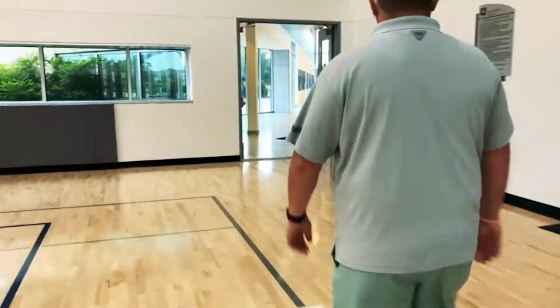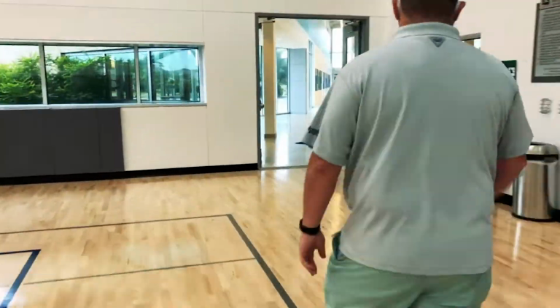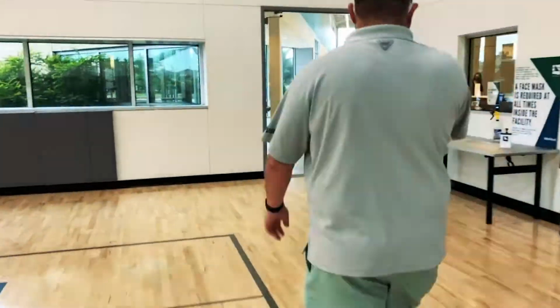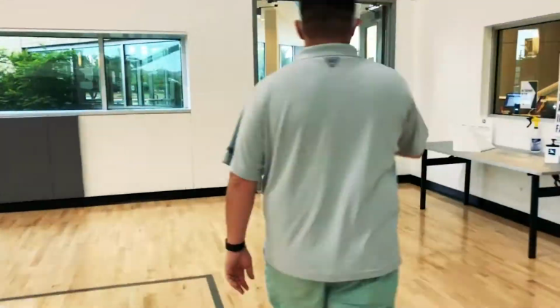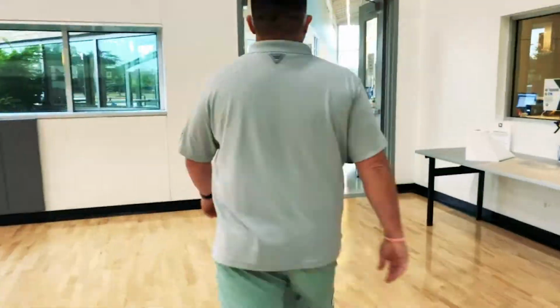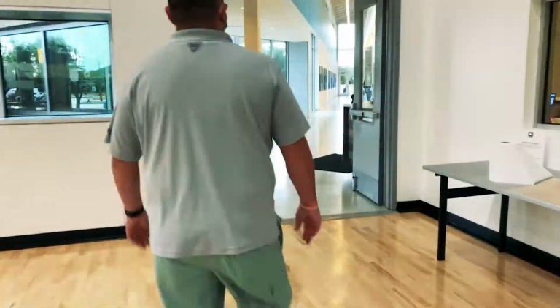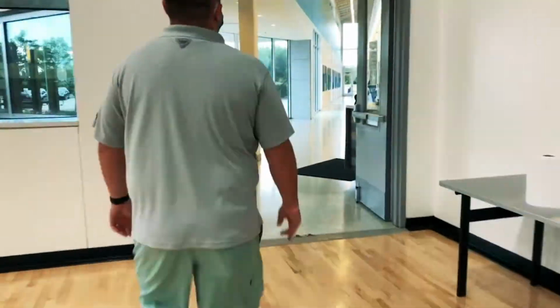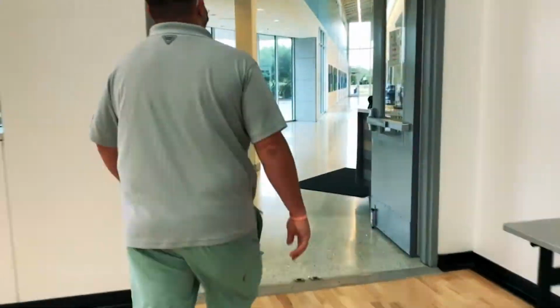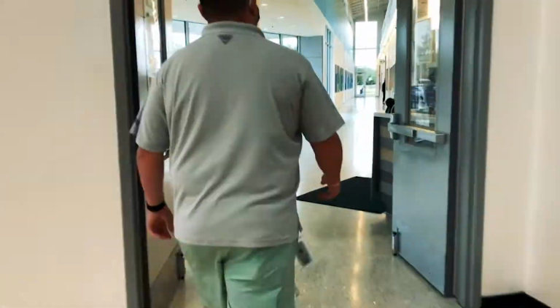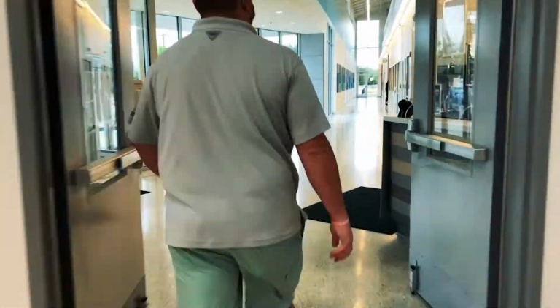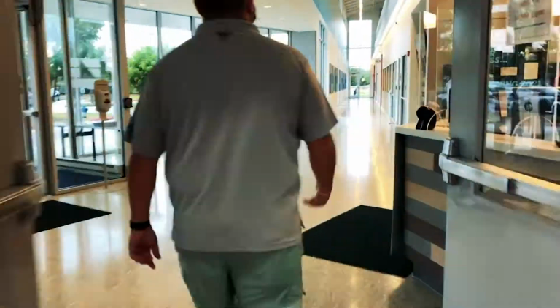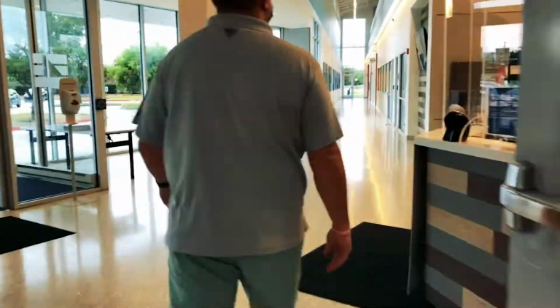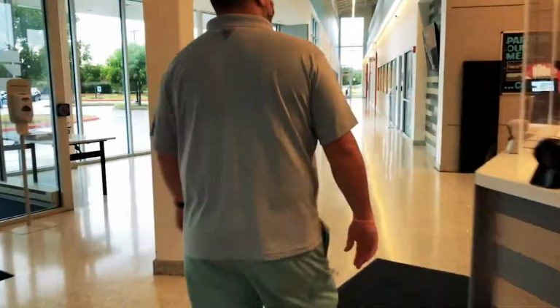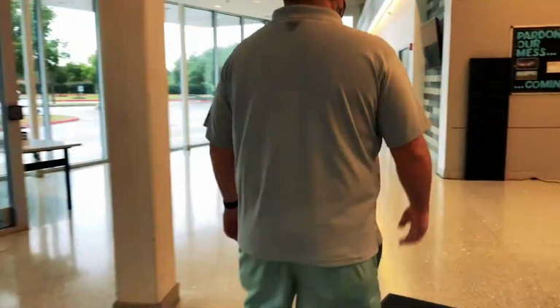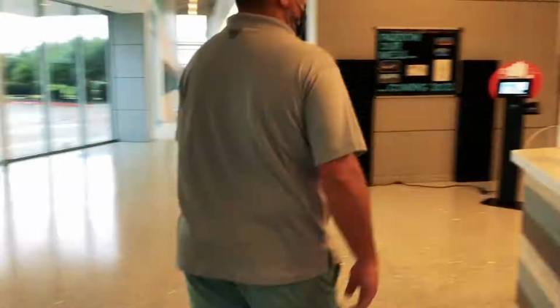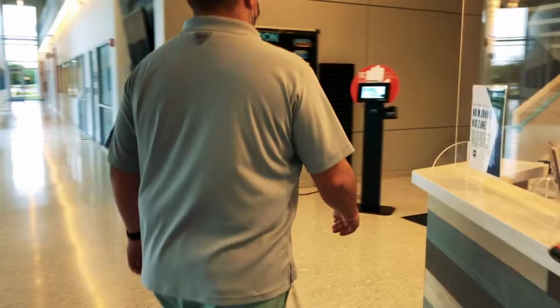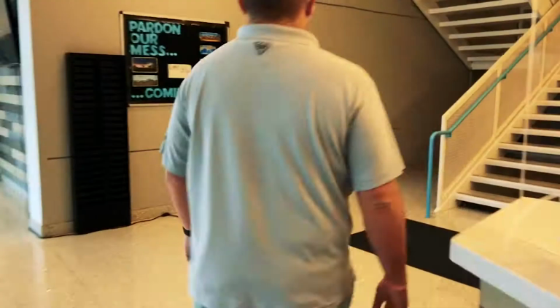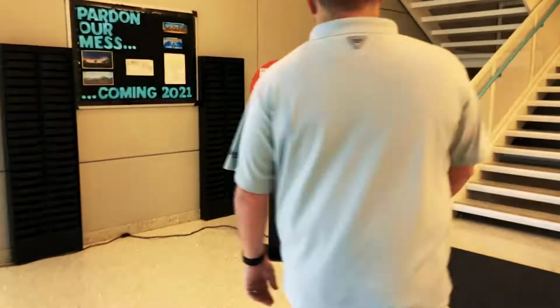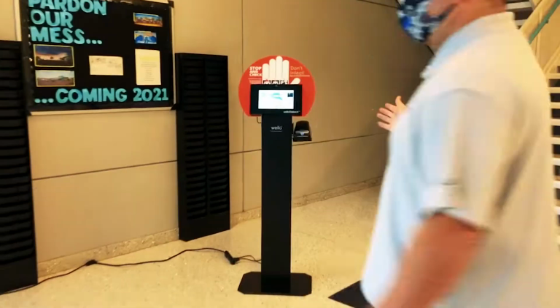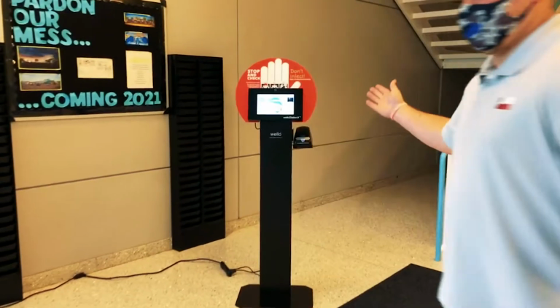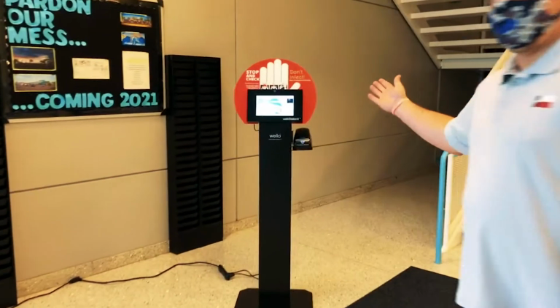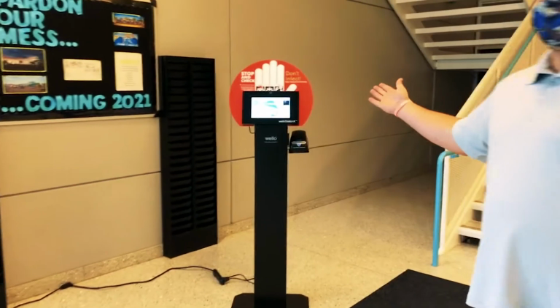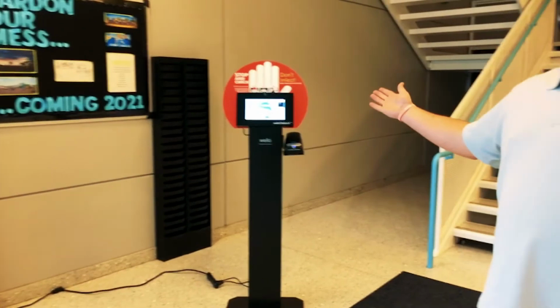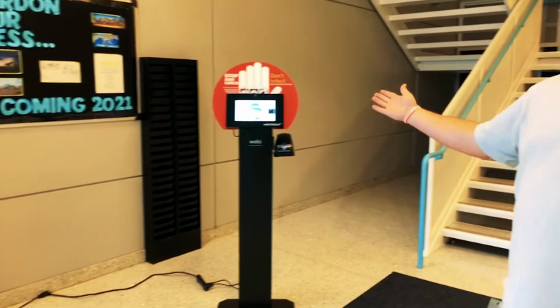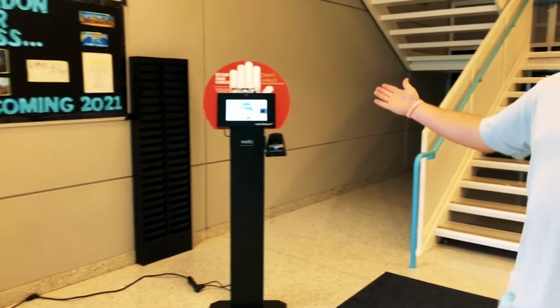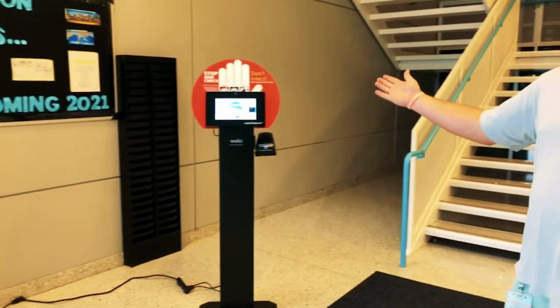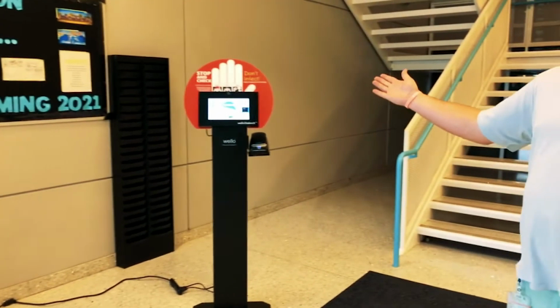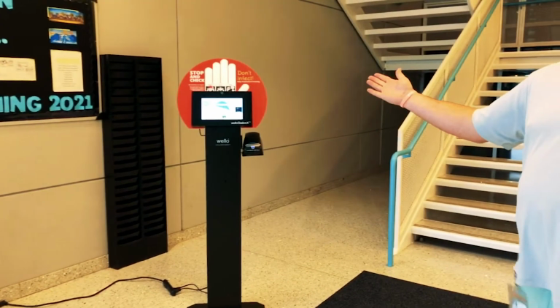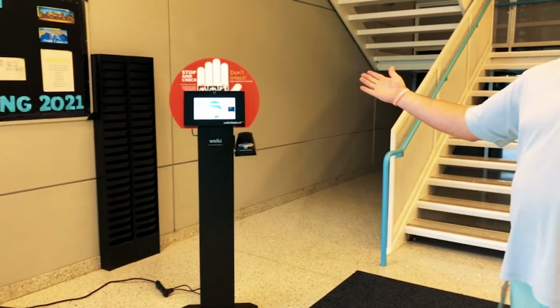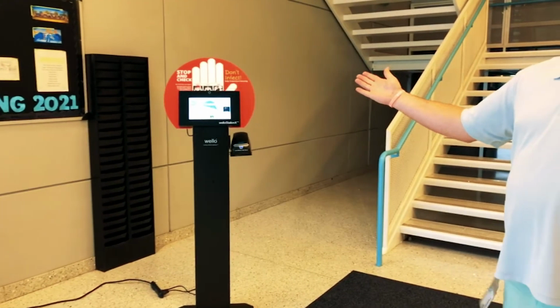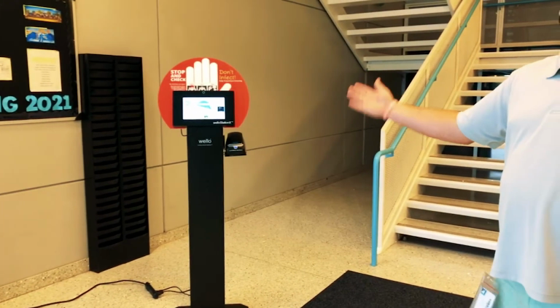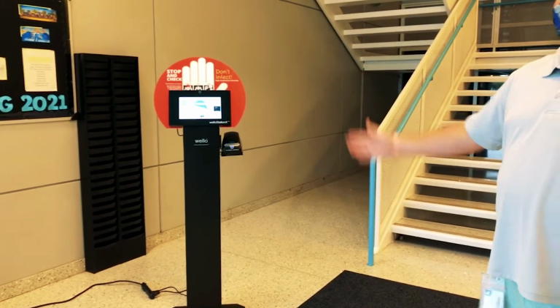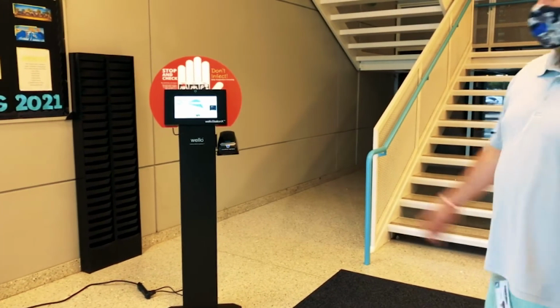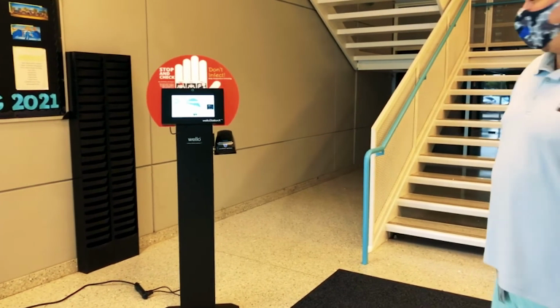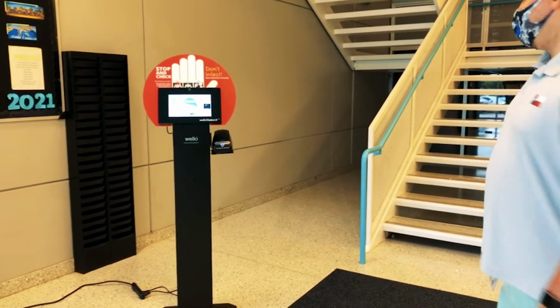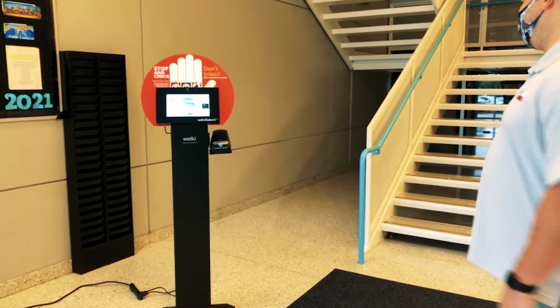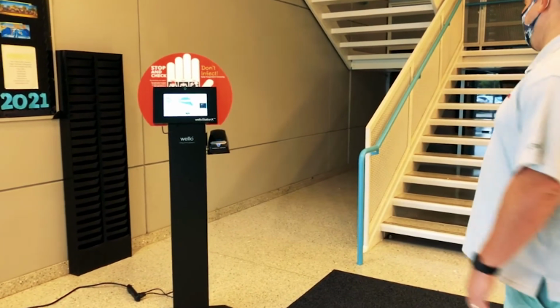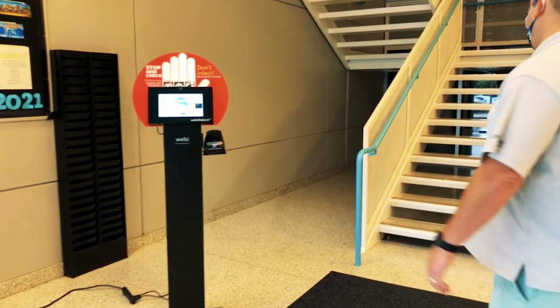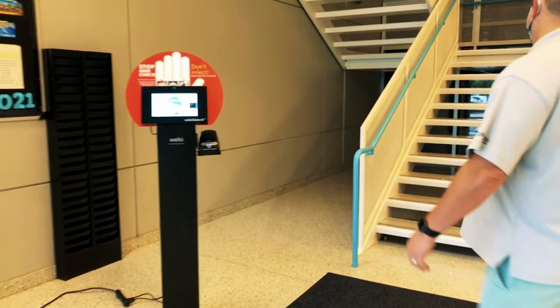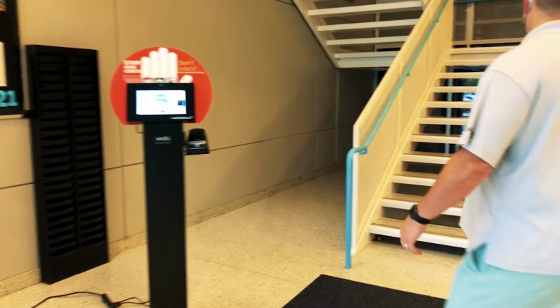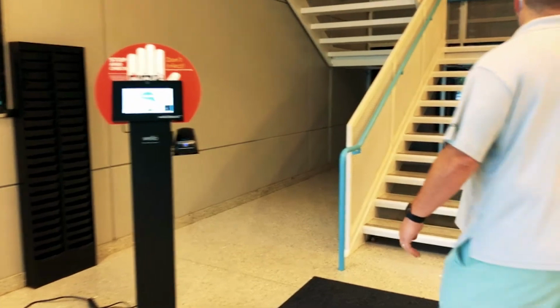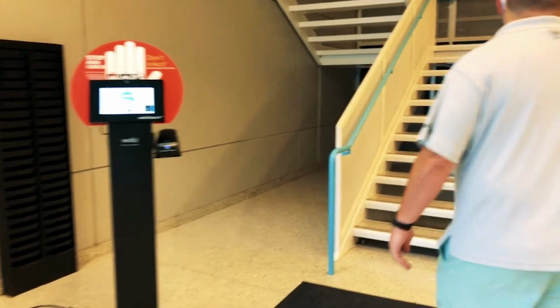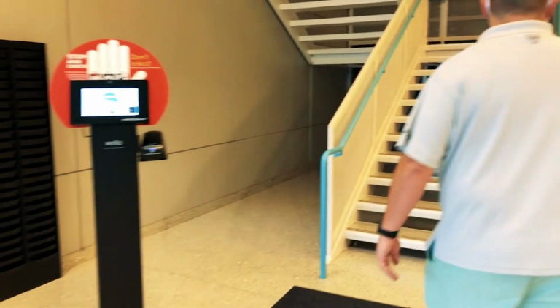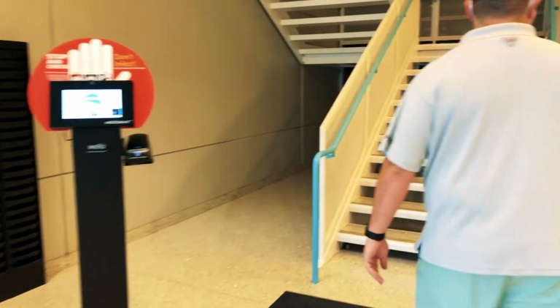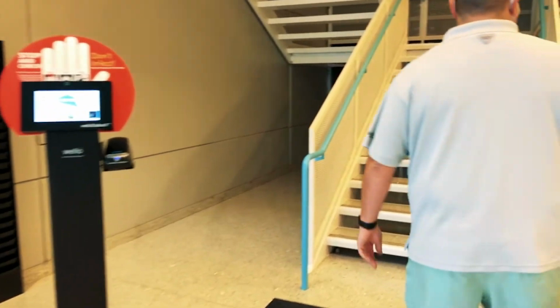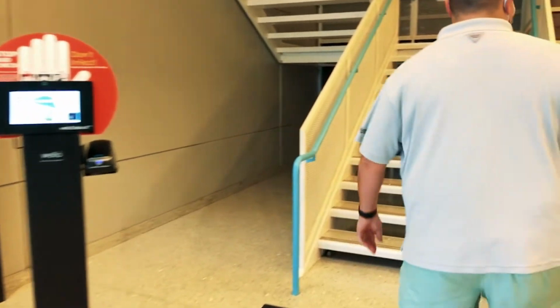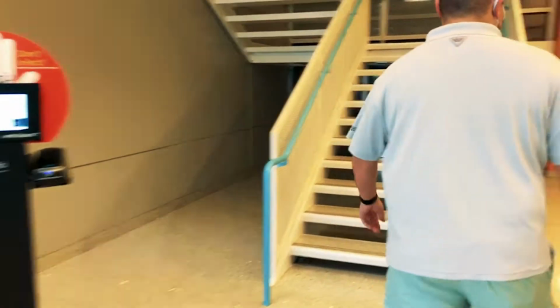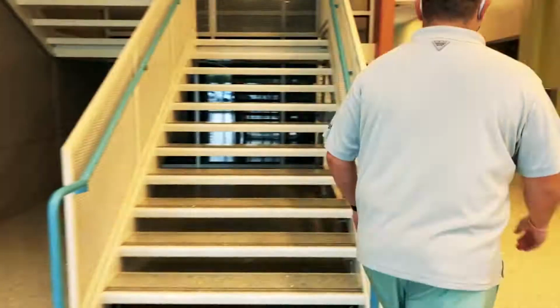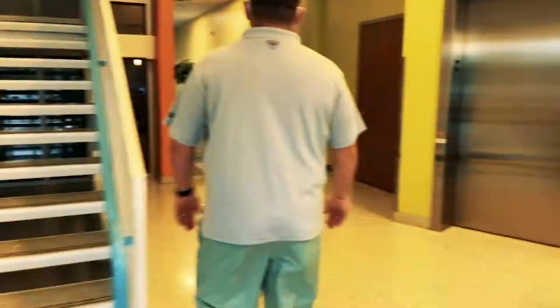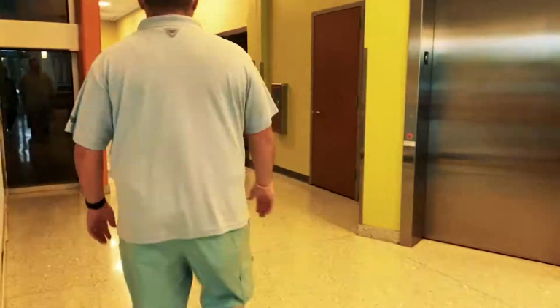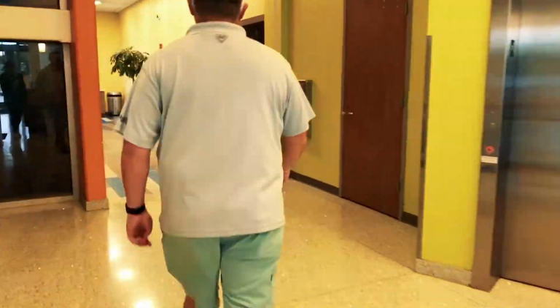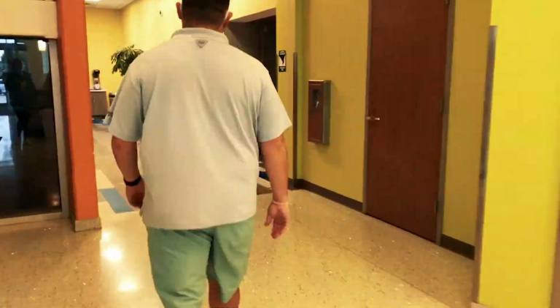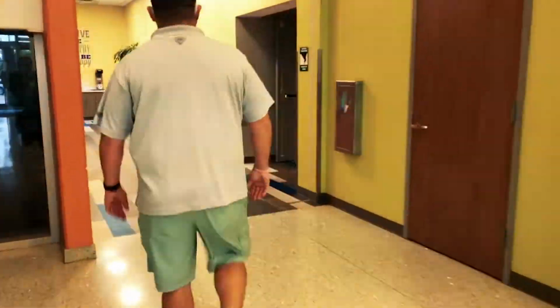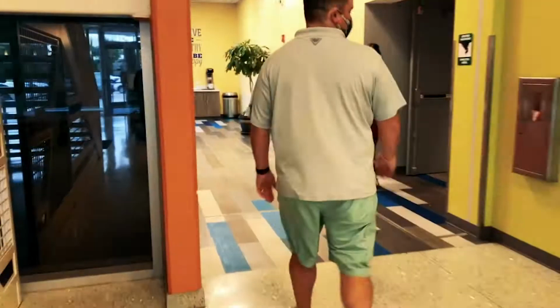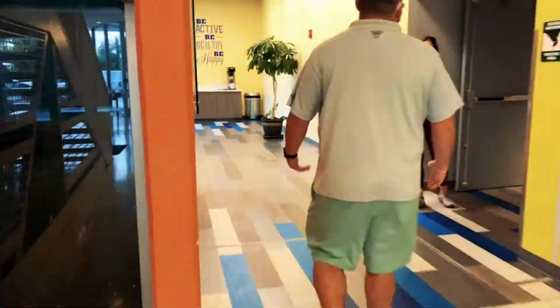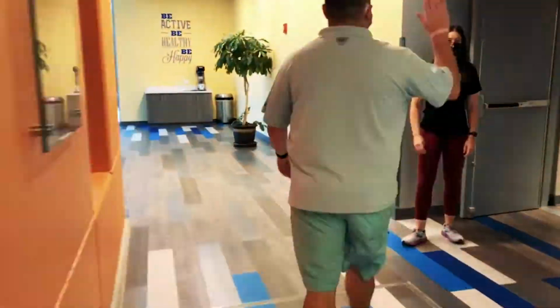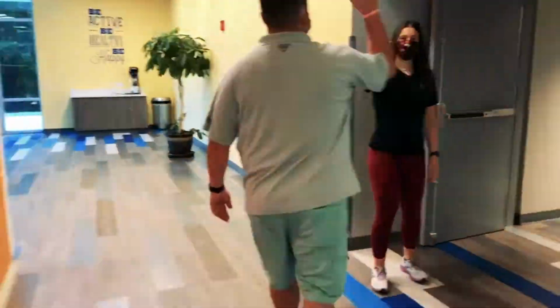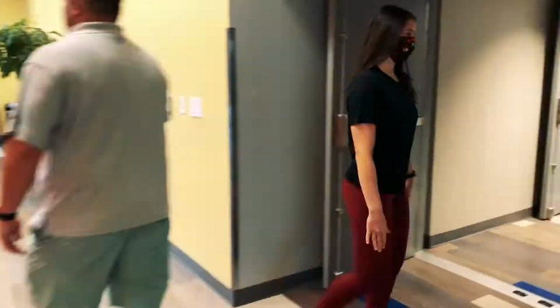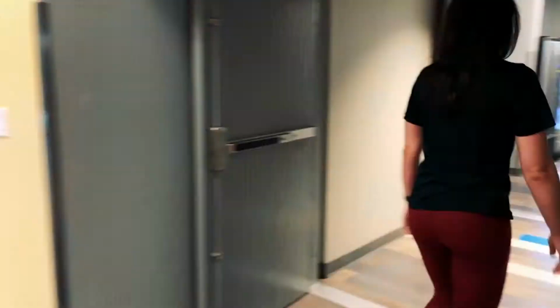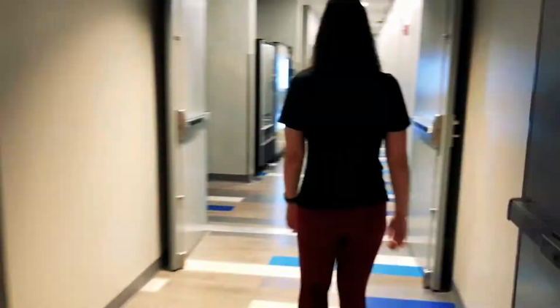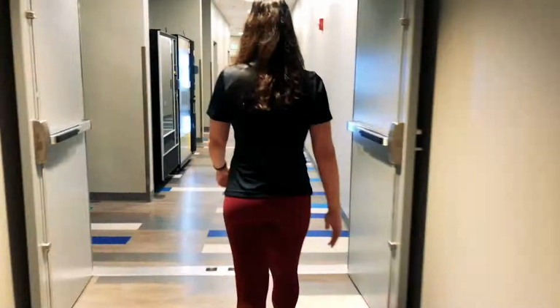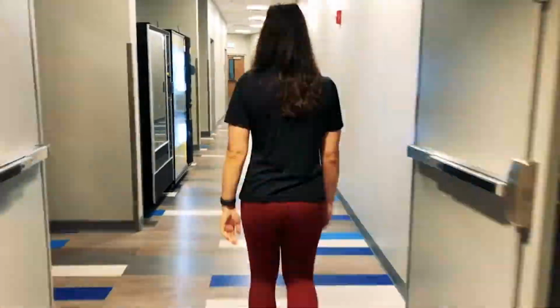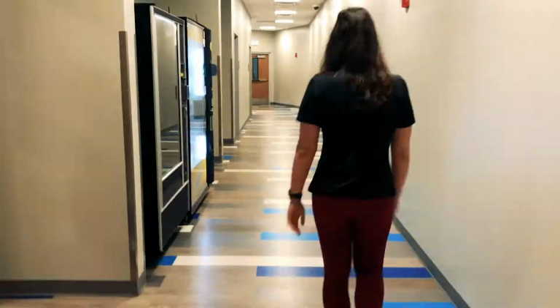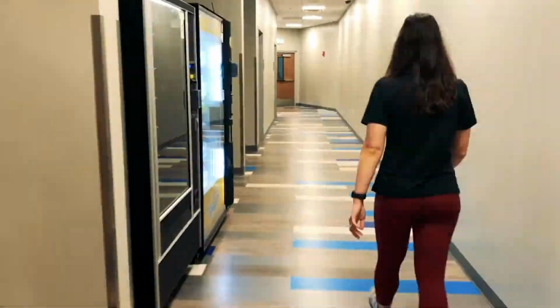Our newest addition to the Recreation Center is this contactless temperature check station. We ask all guests to check their temperature as they come into the building.